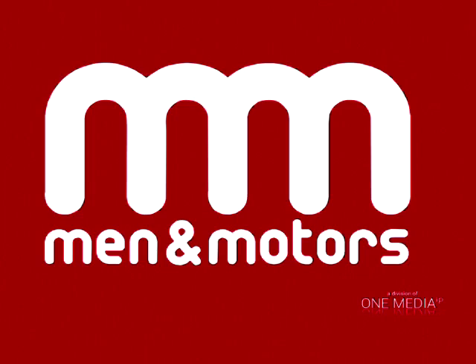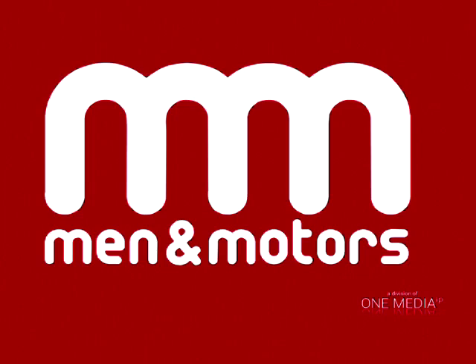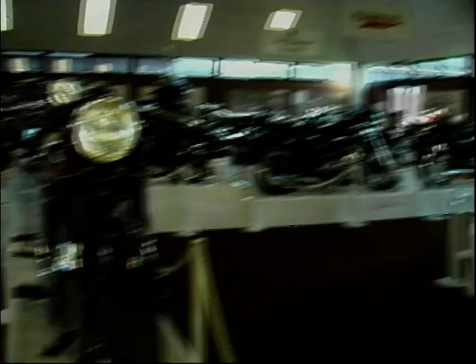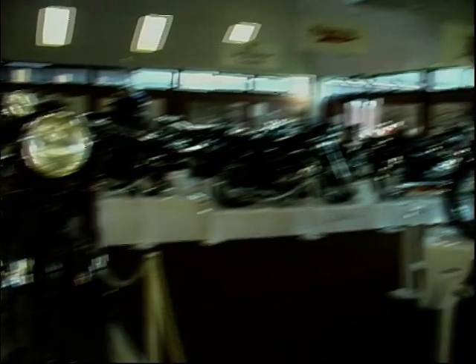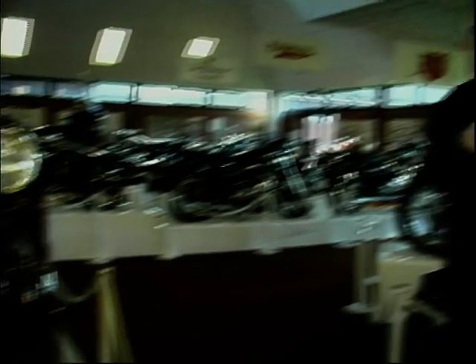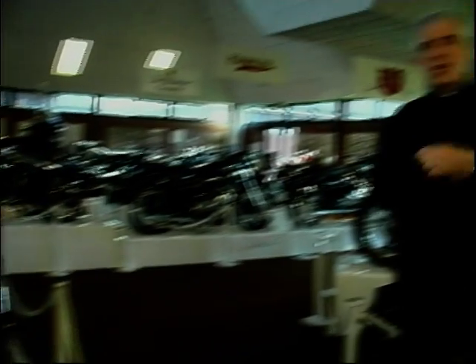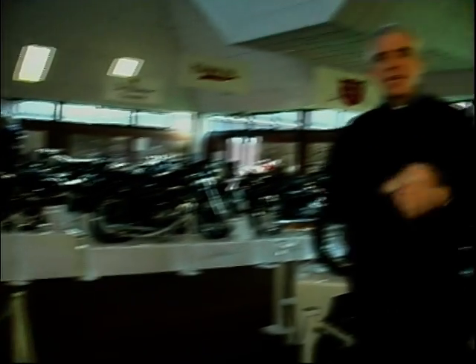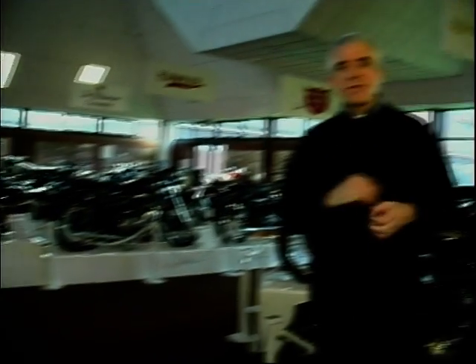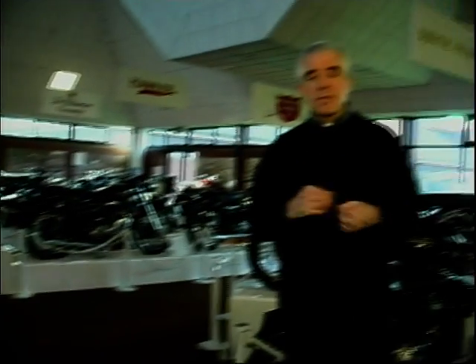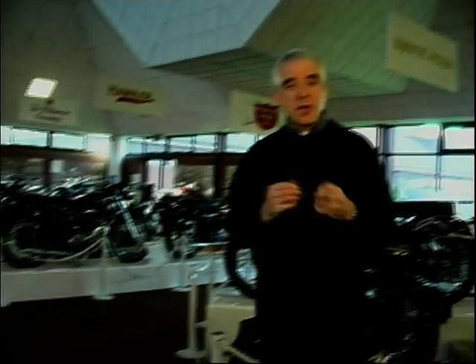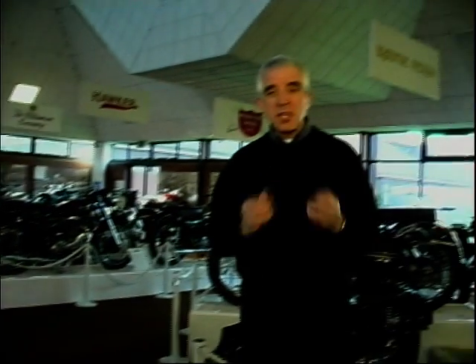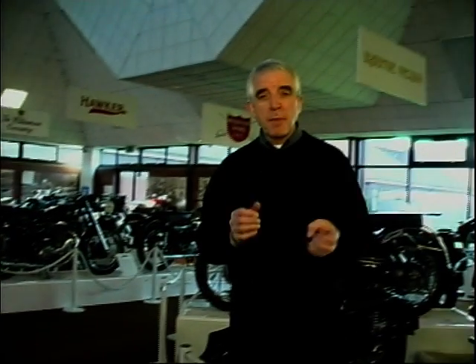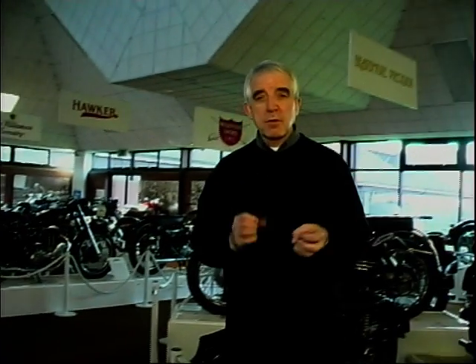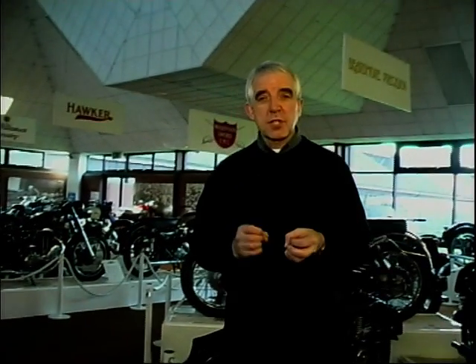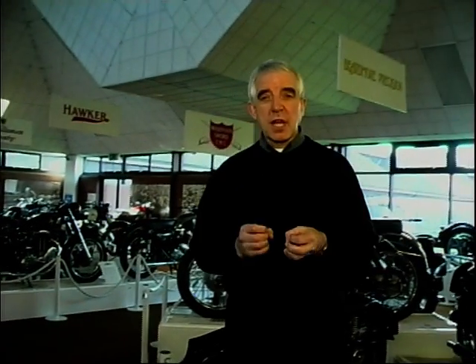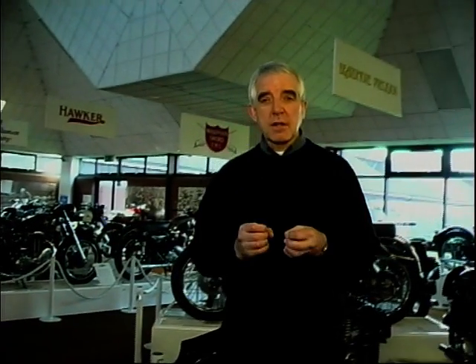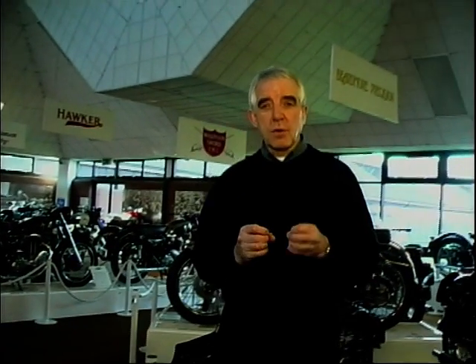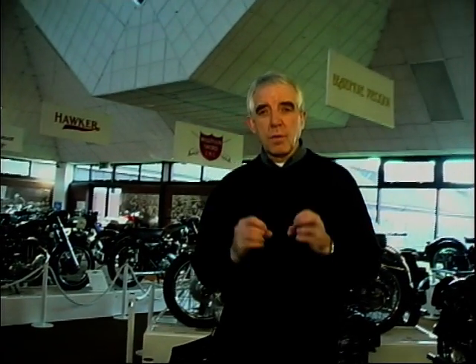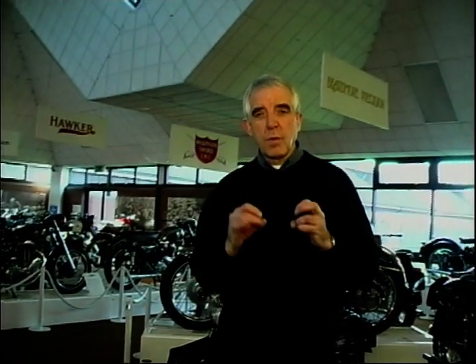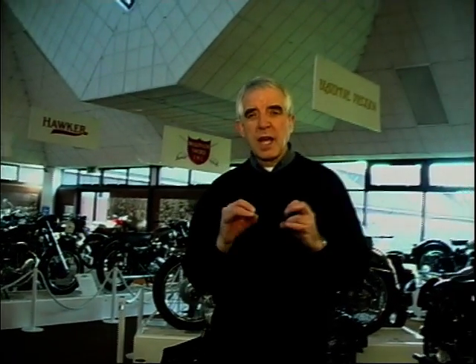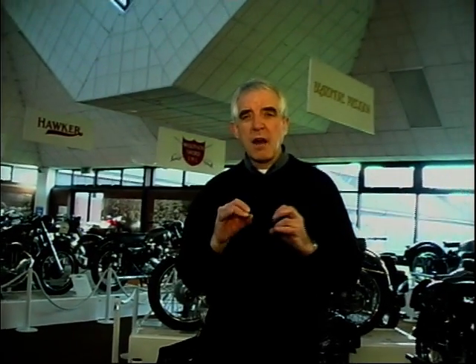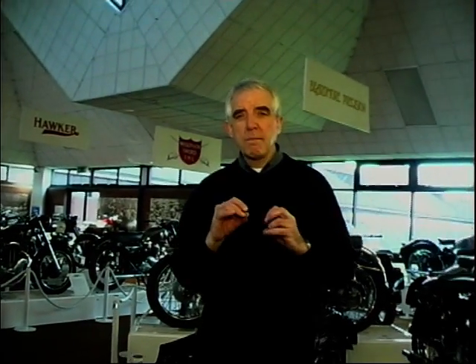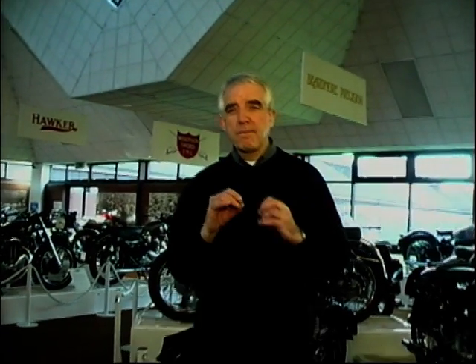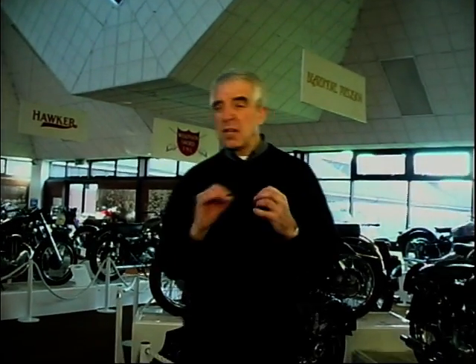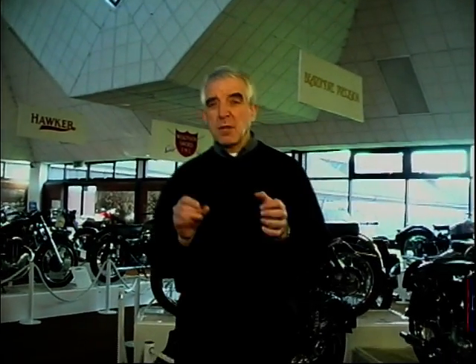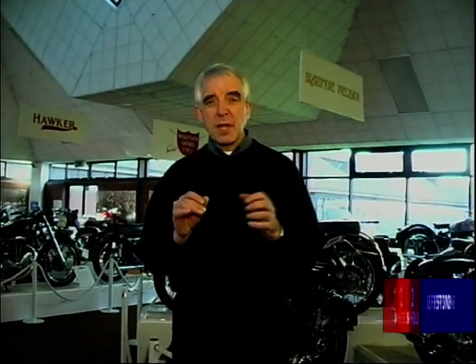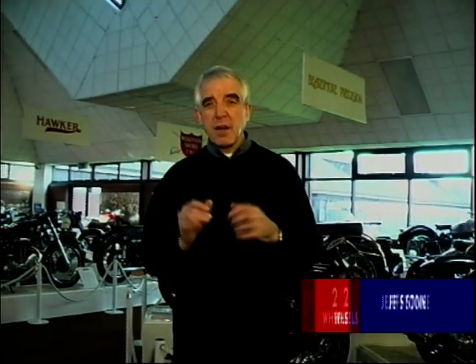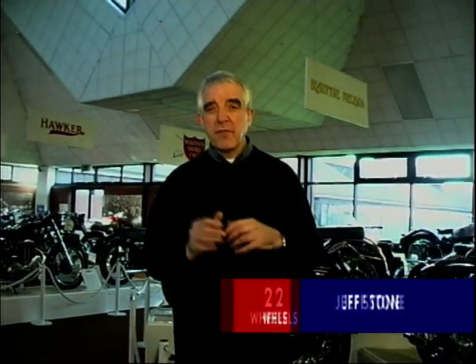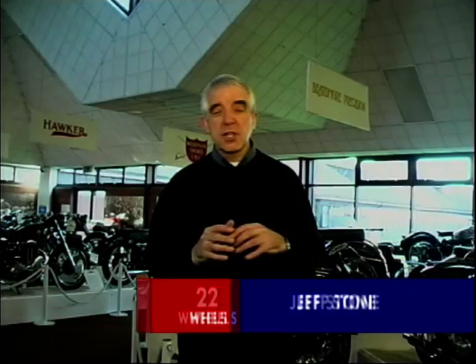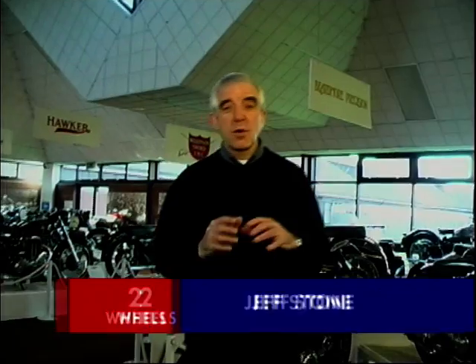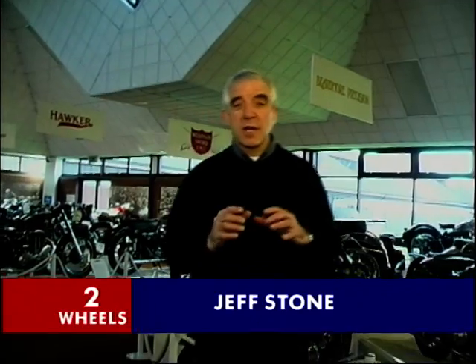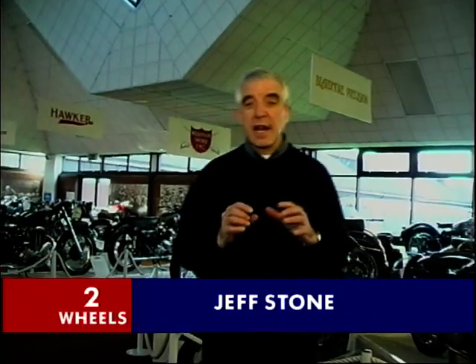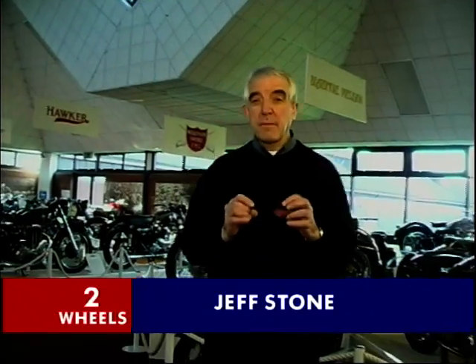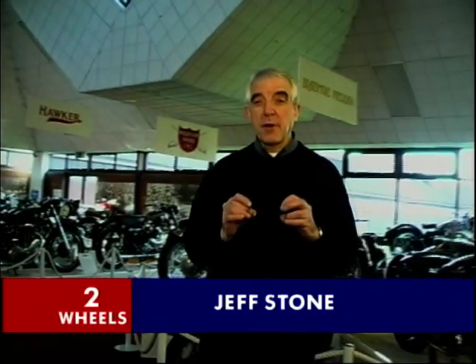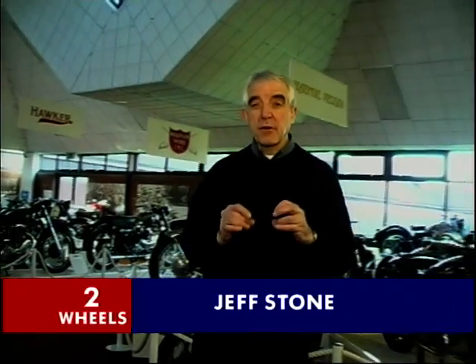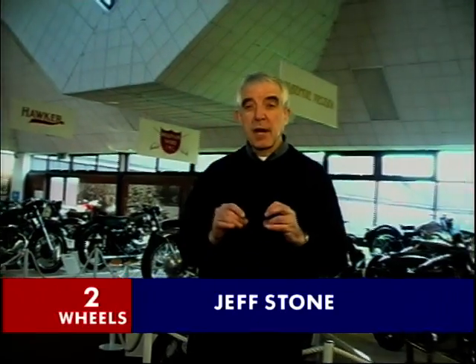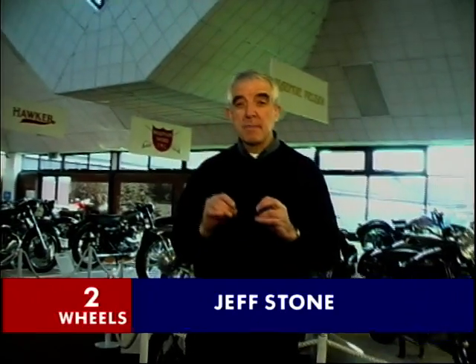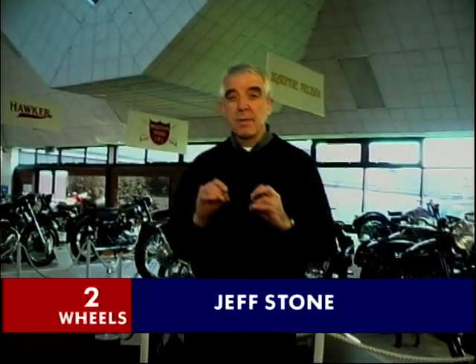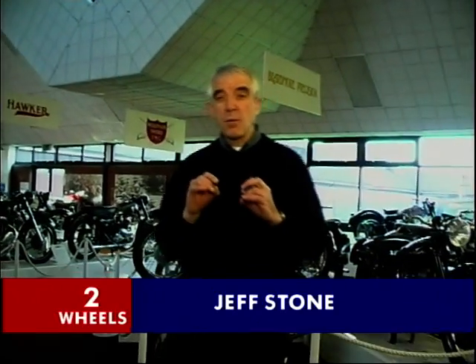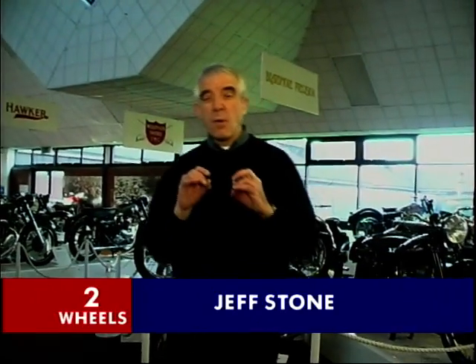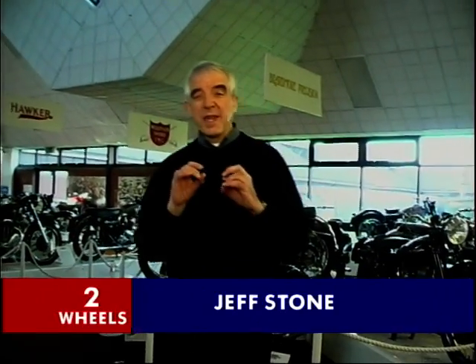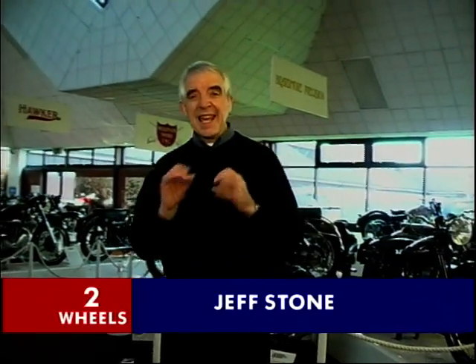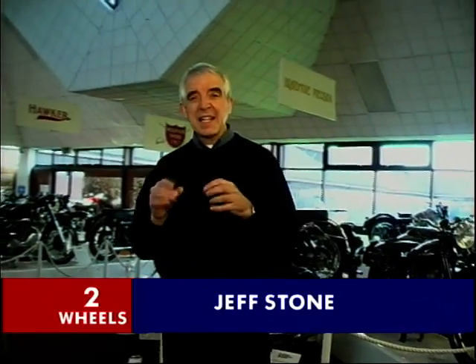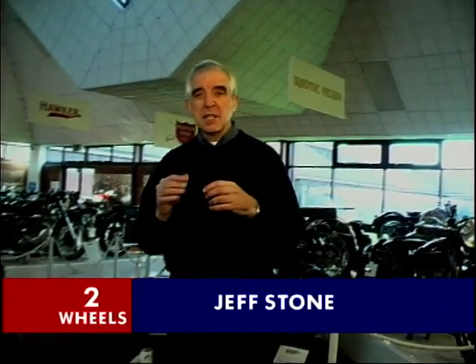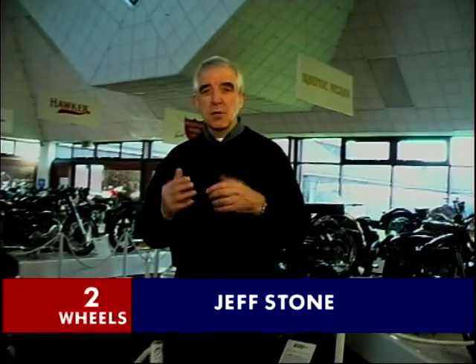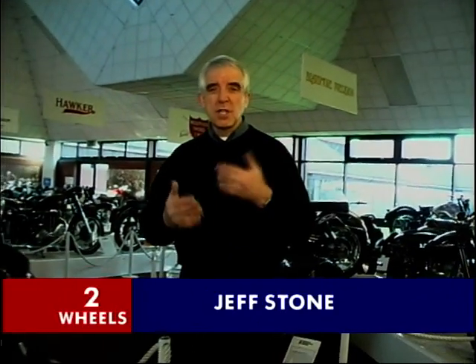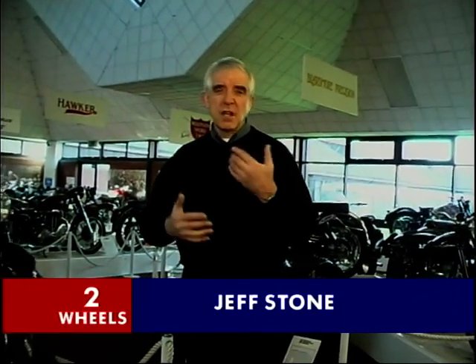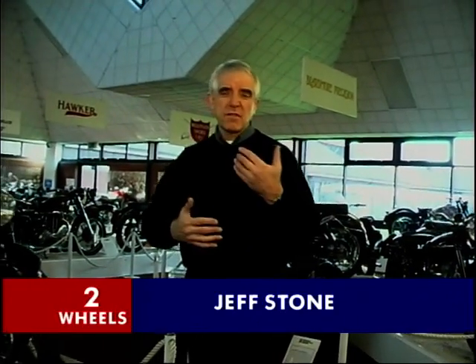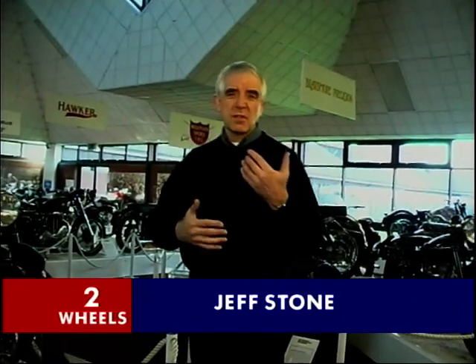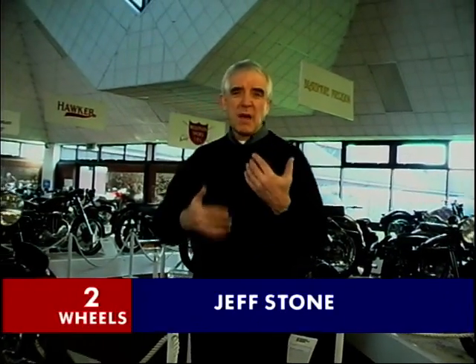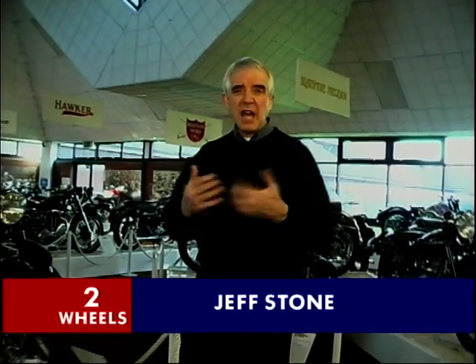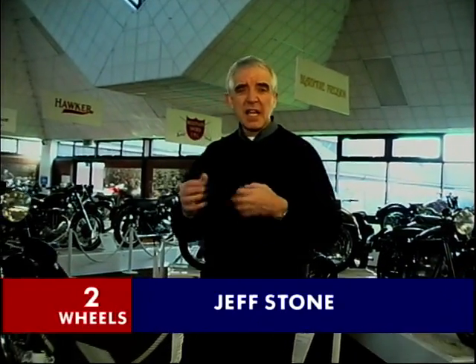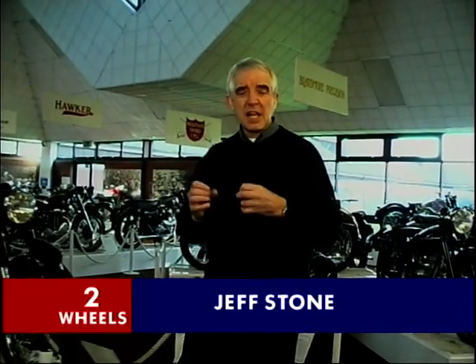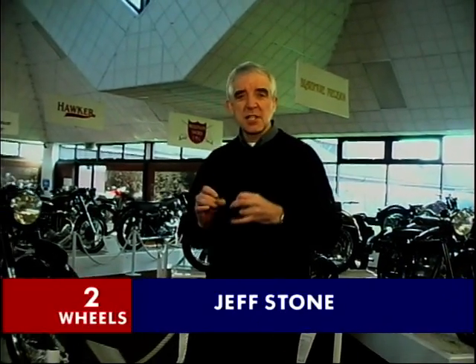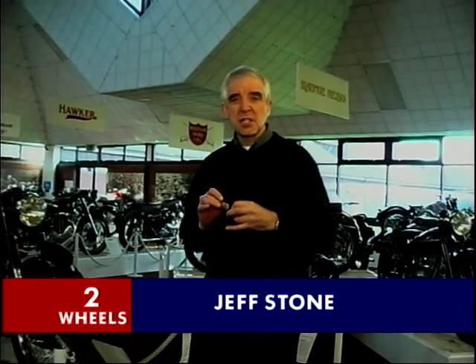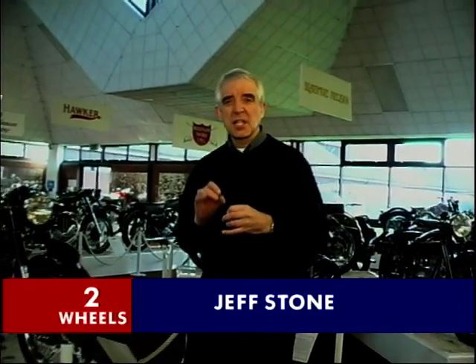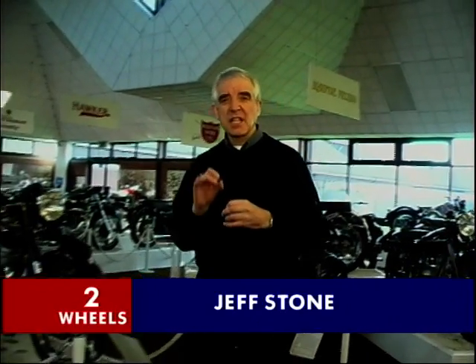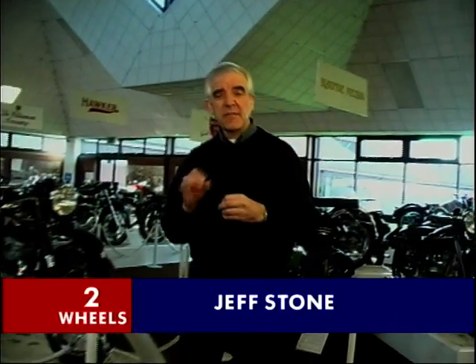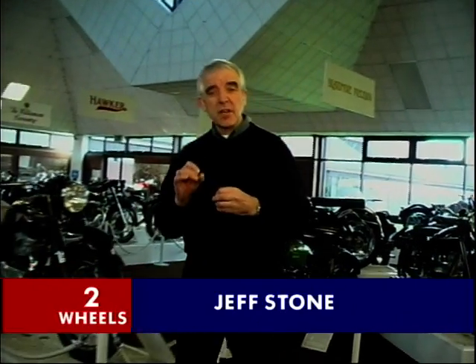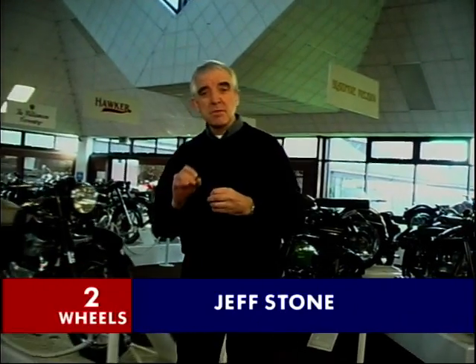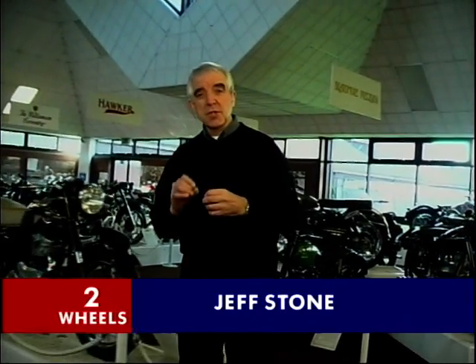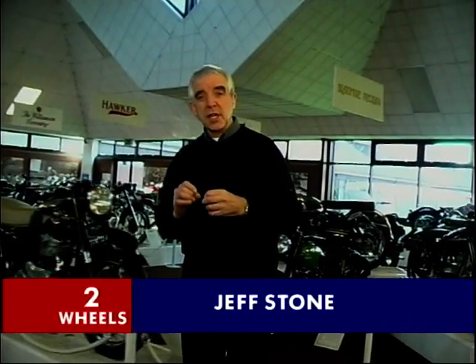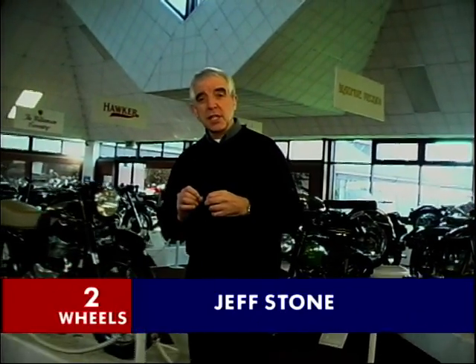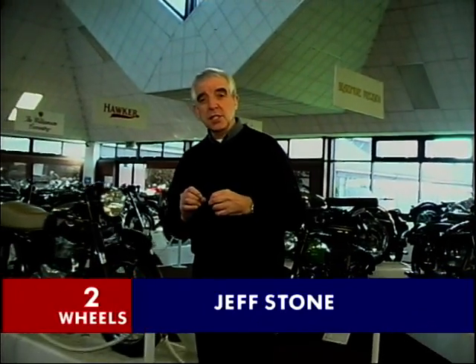The history of the British motorcycle. We can't possibly cover it all in our programme, but what we can do is cover some highlights and significant machines.